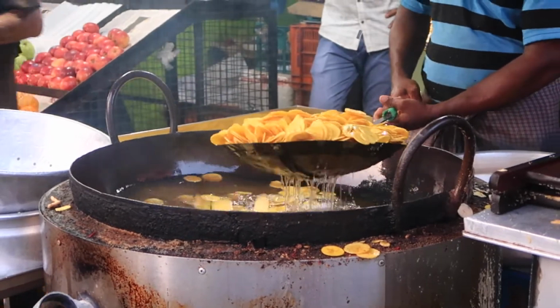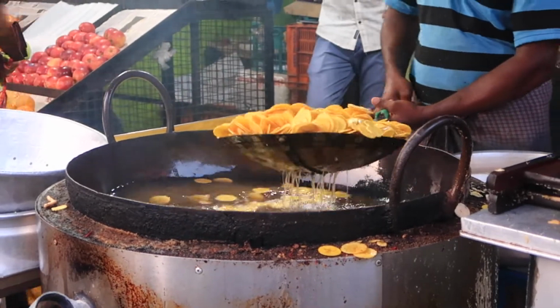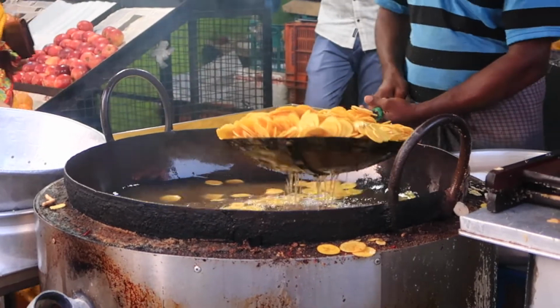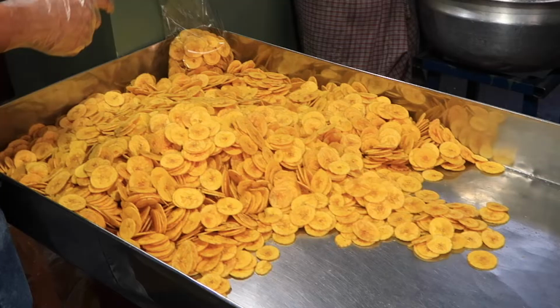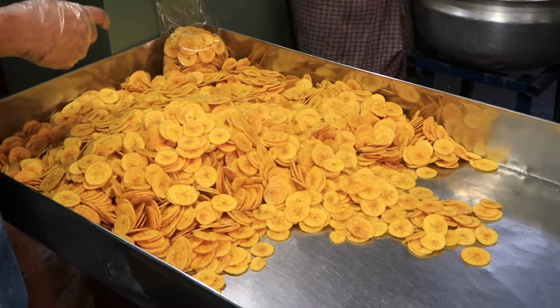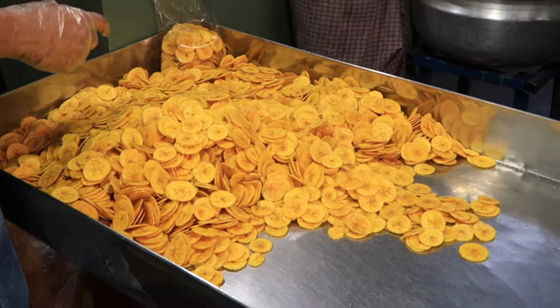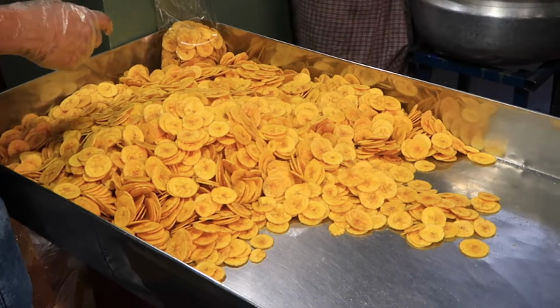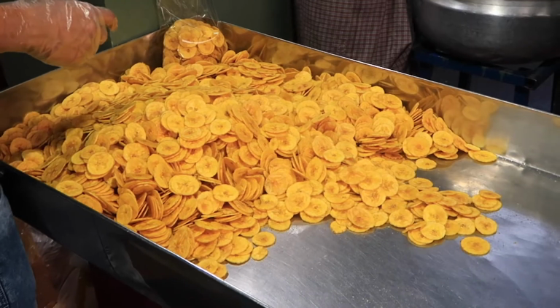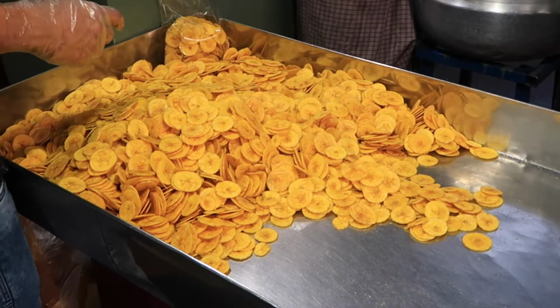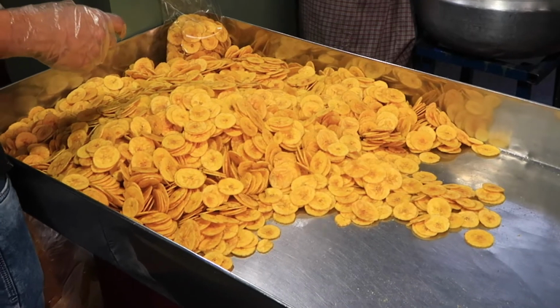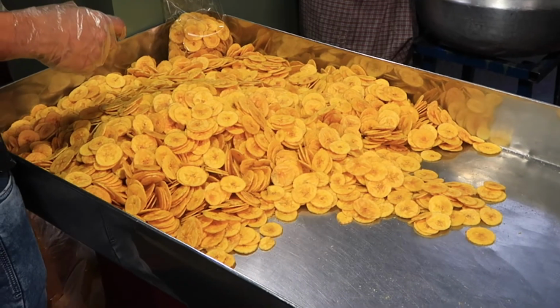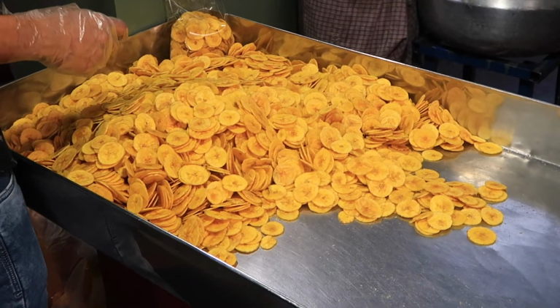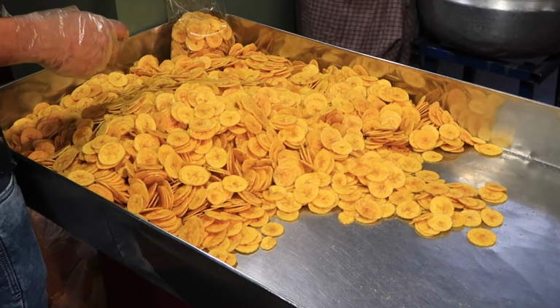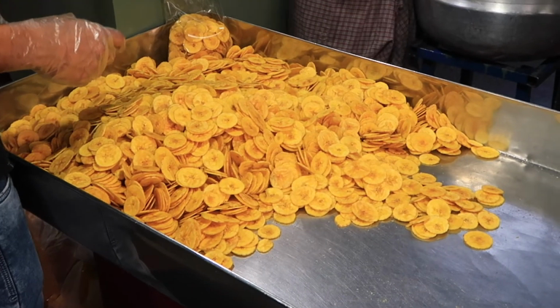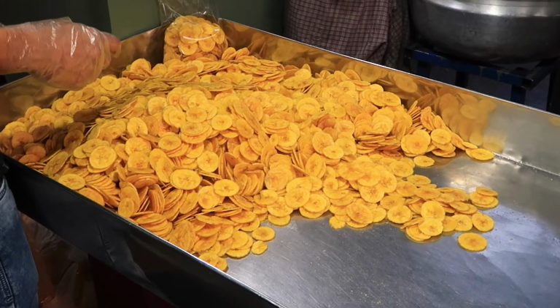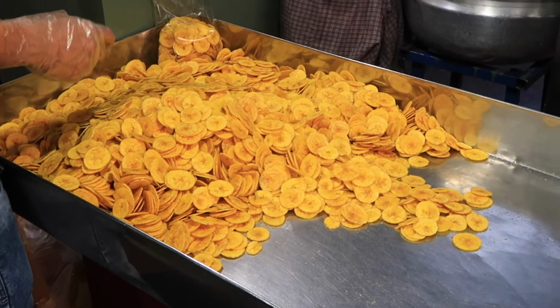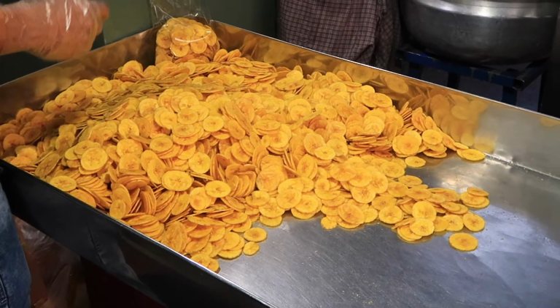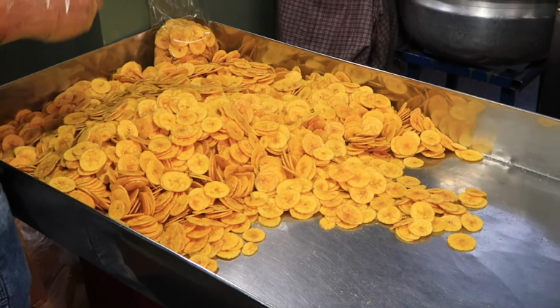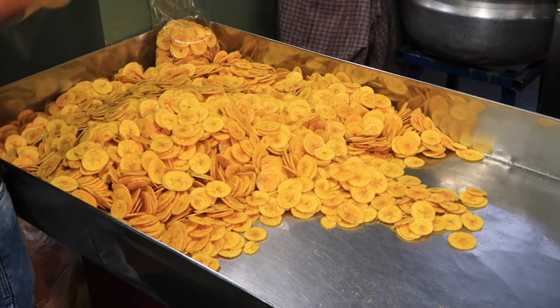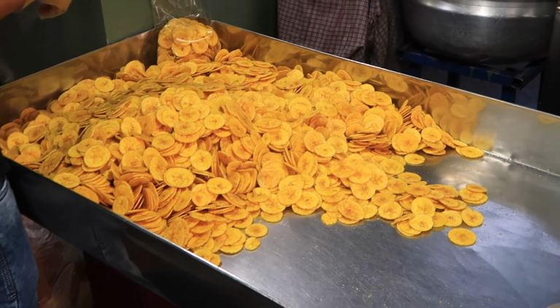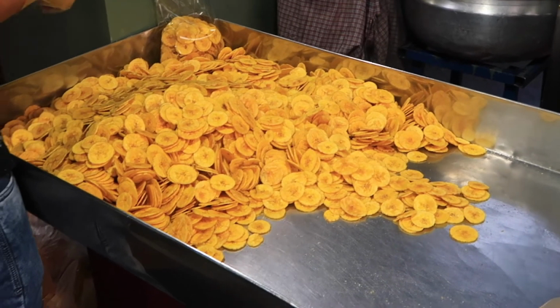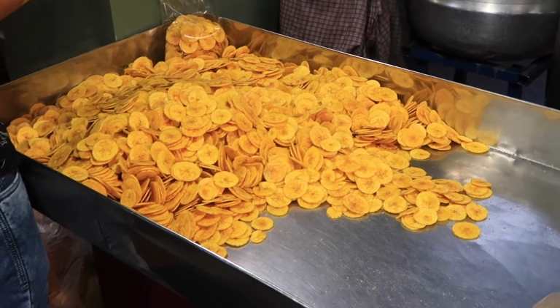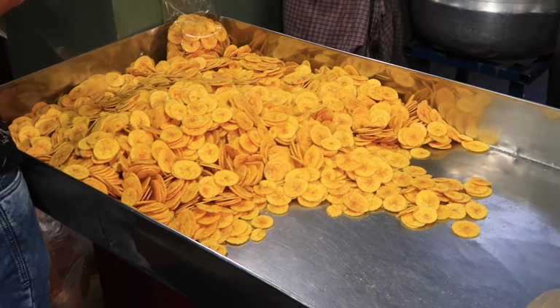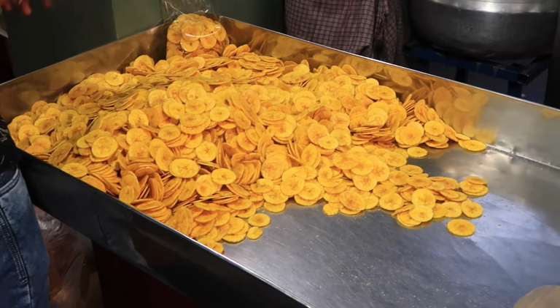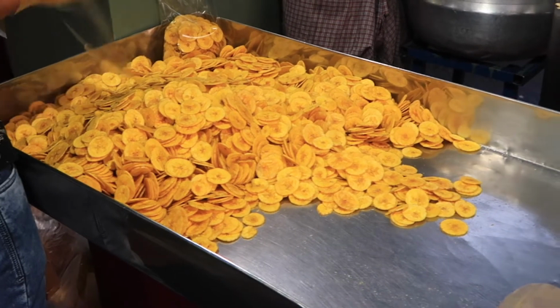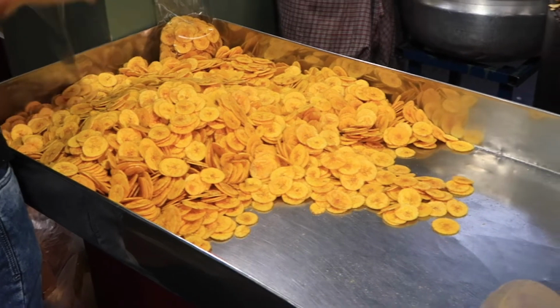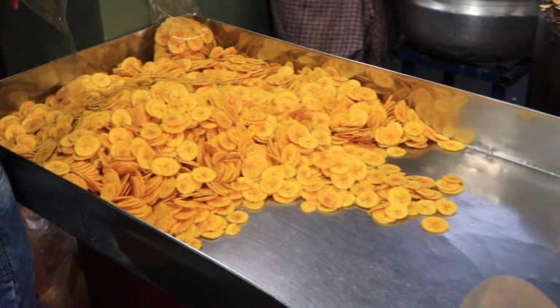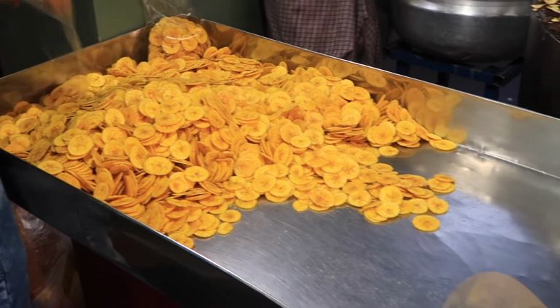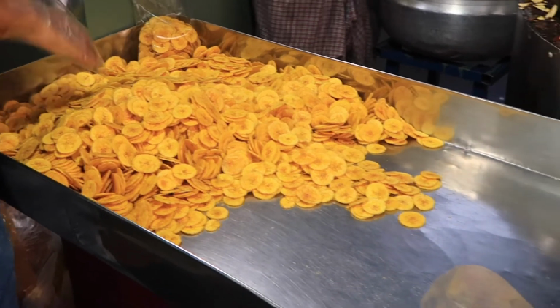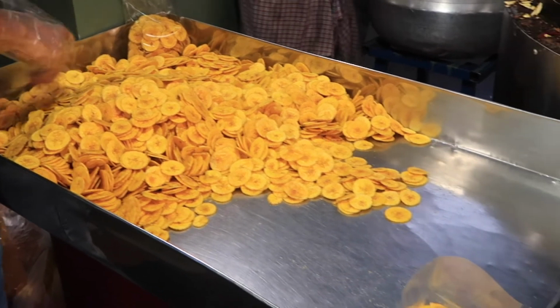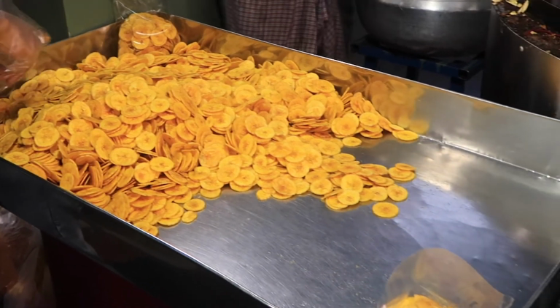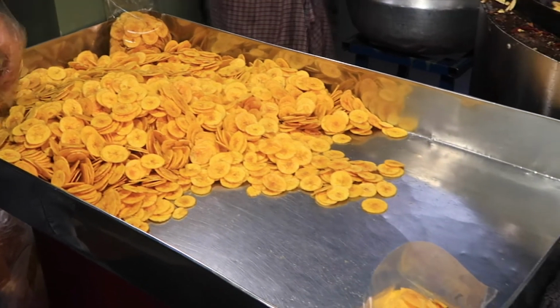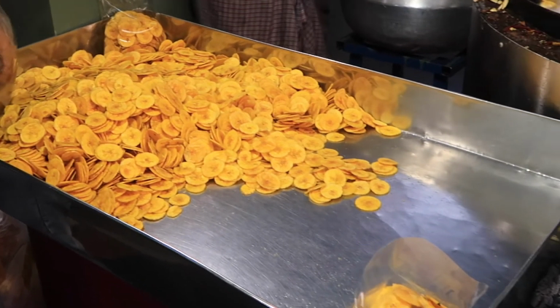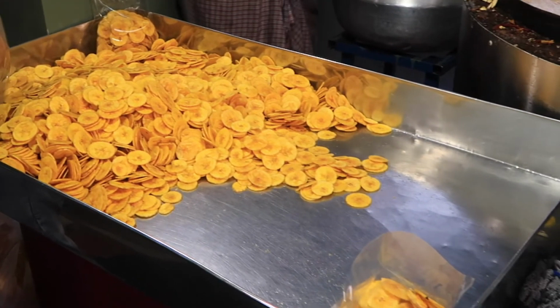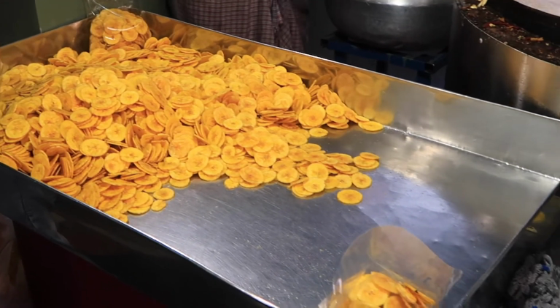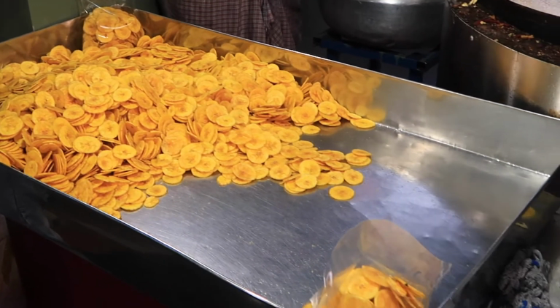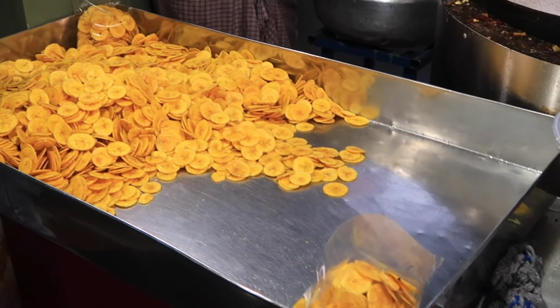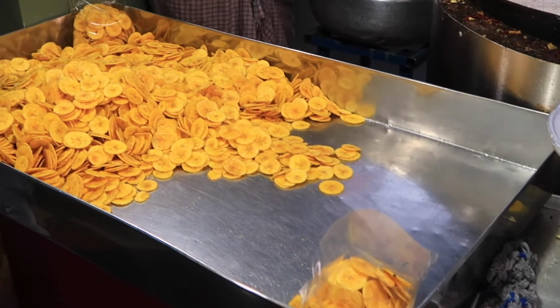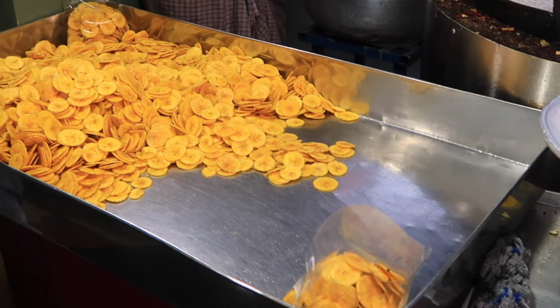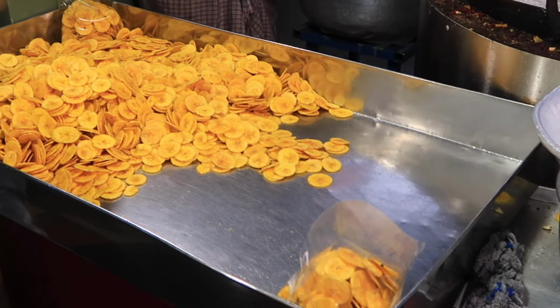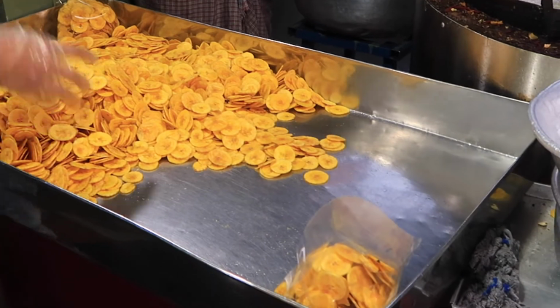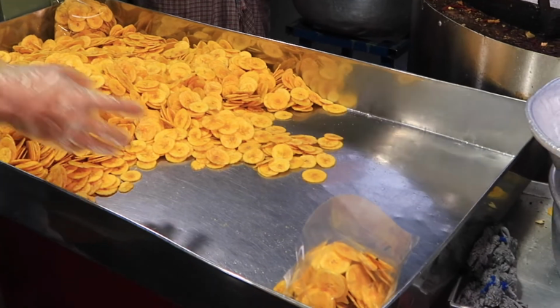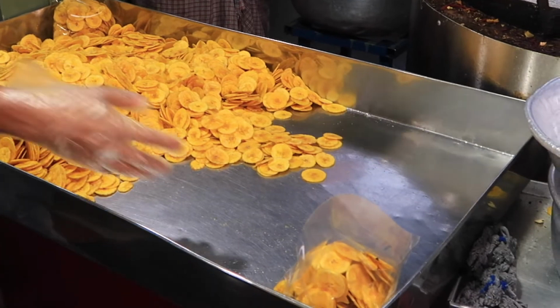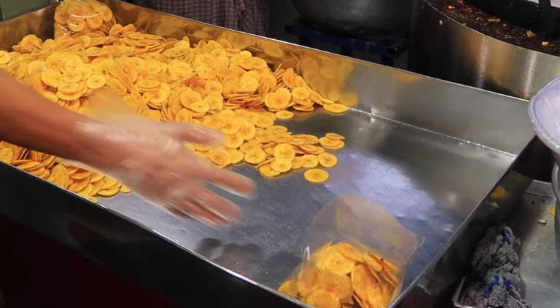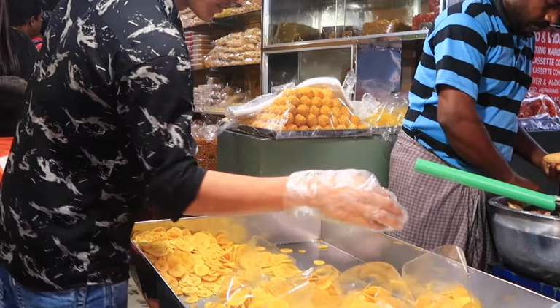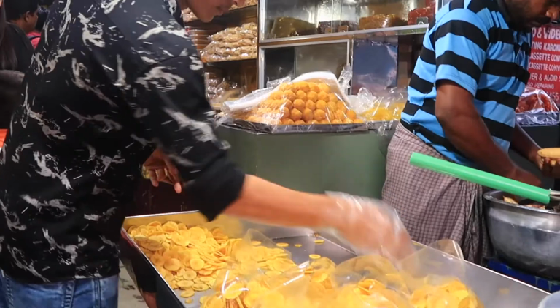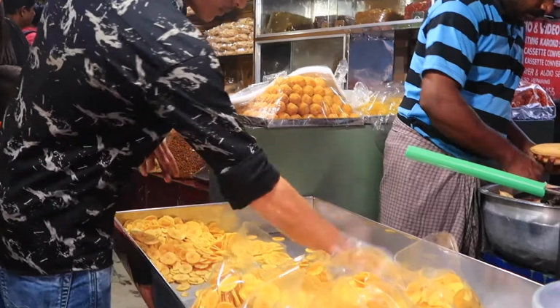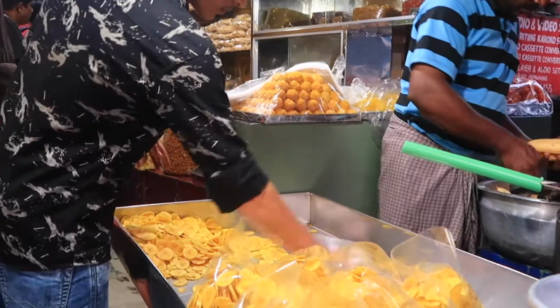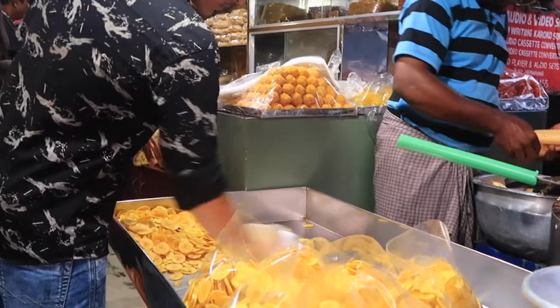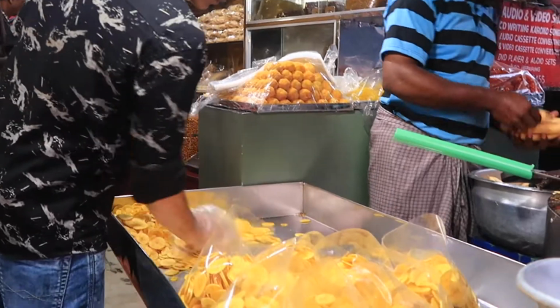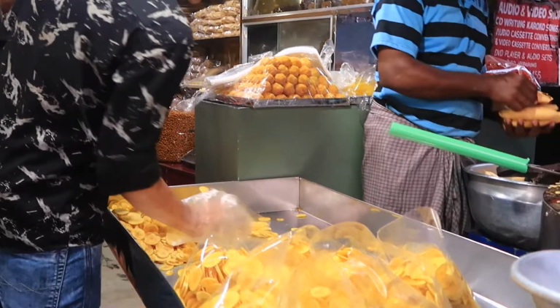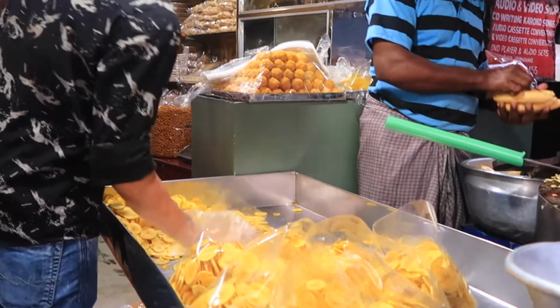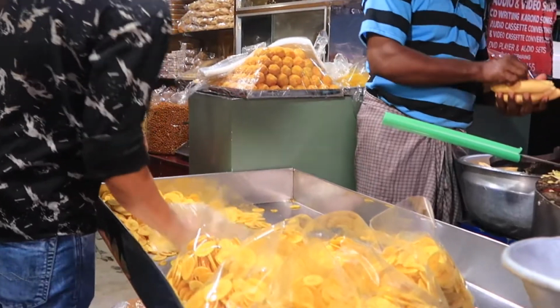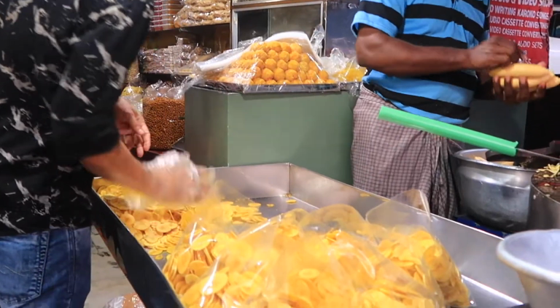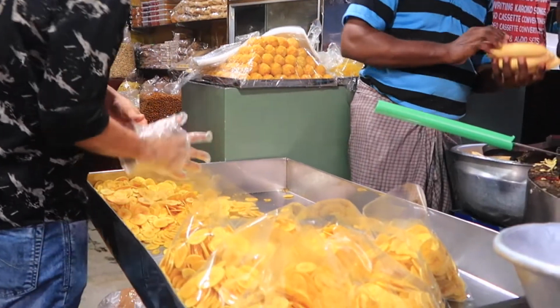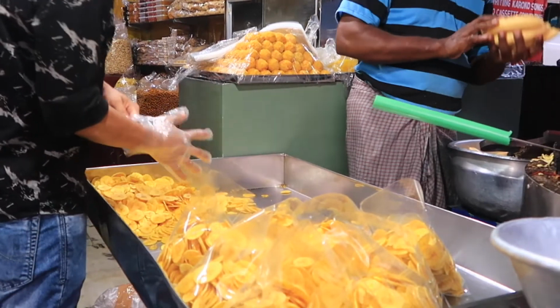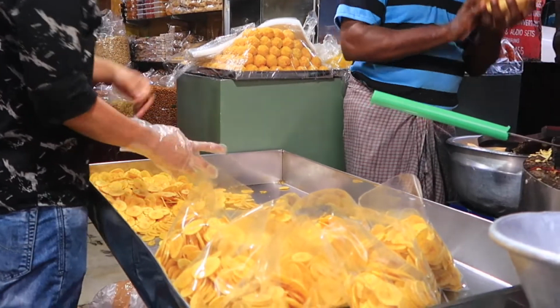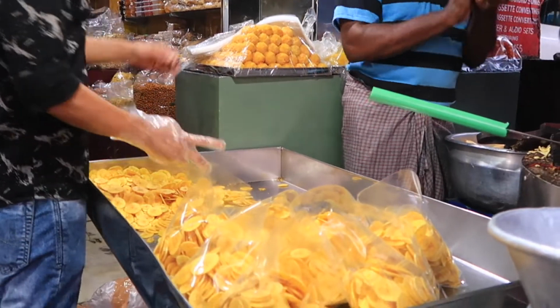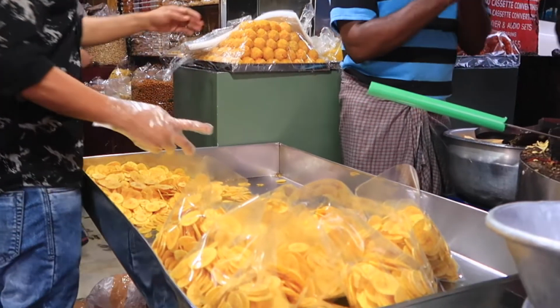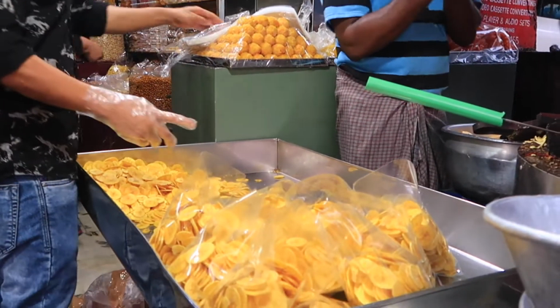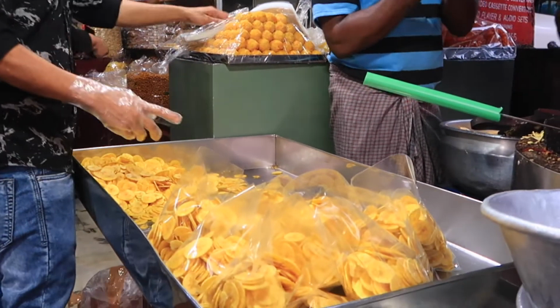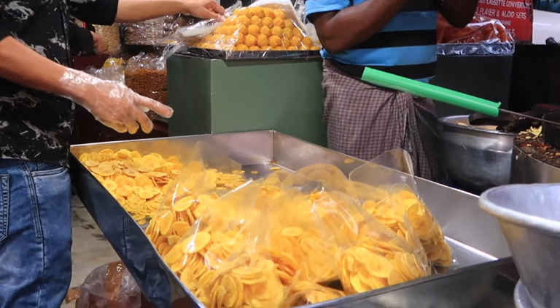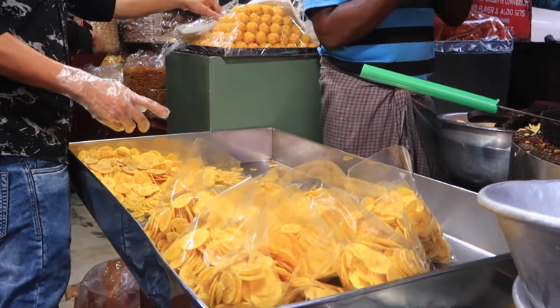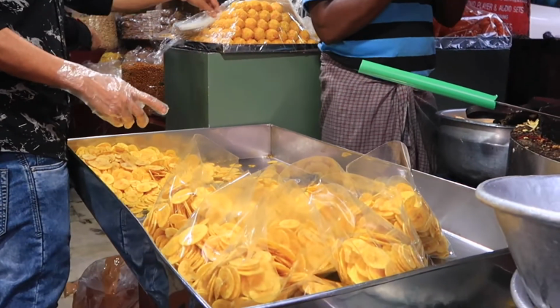And then we have these already-made banana chips right here which are getting packed right now into these packets.